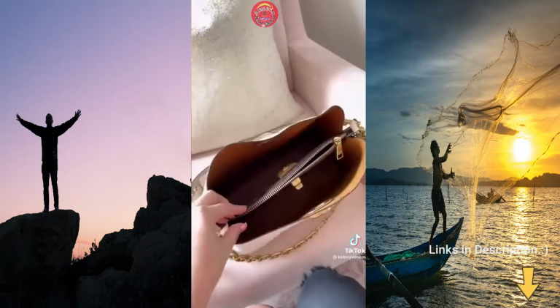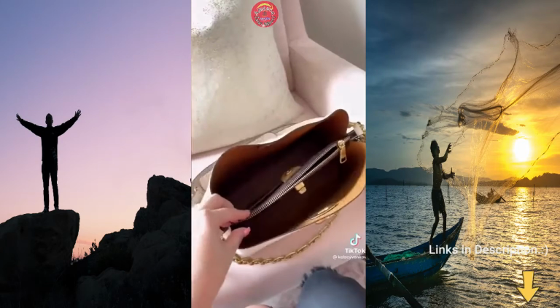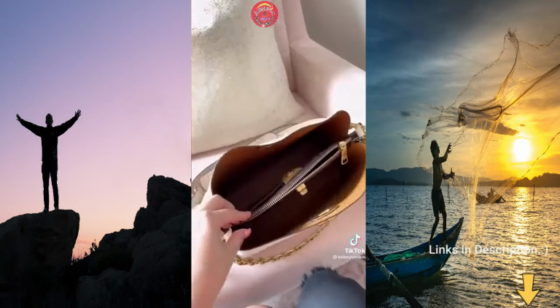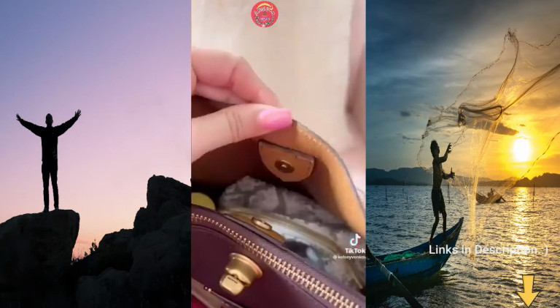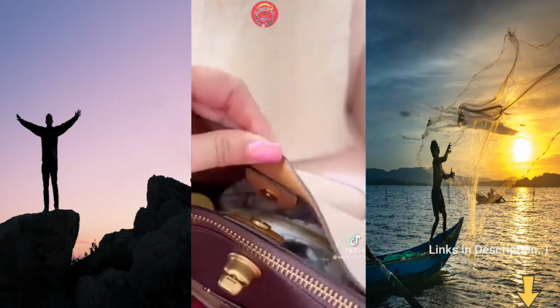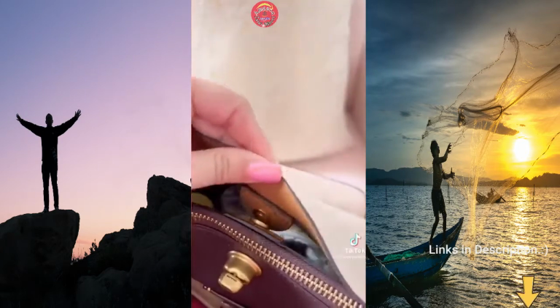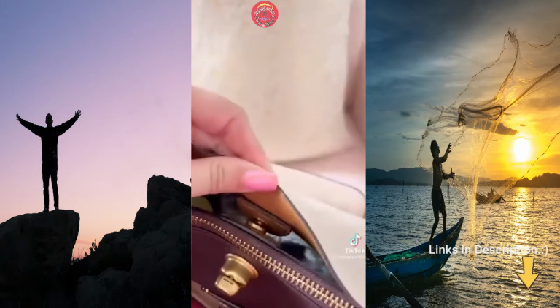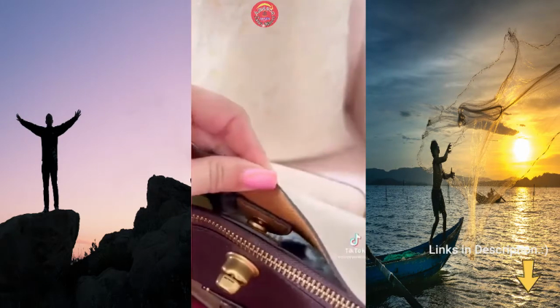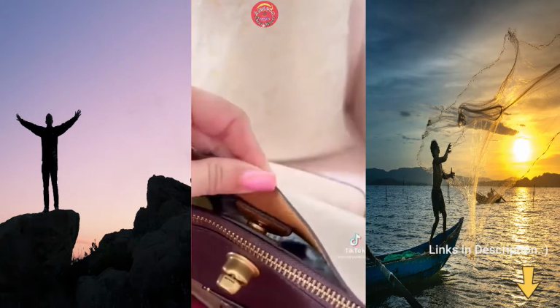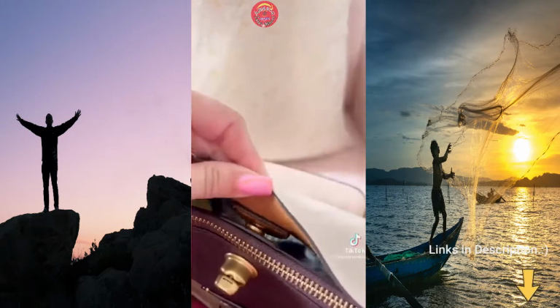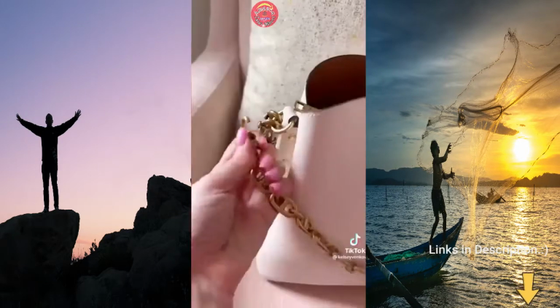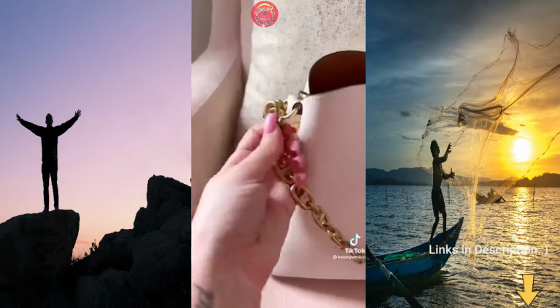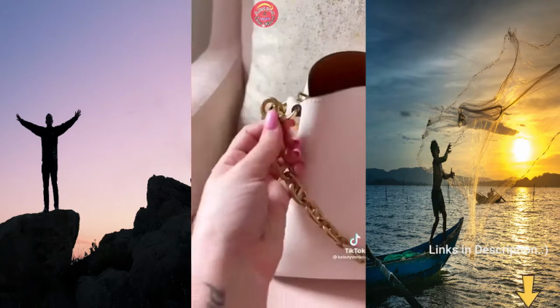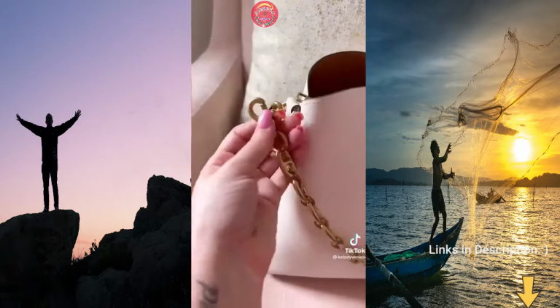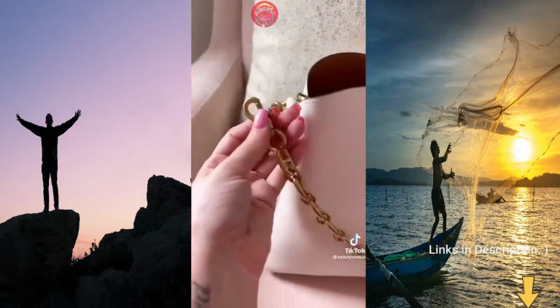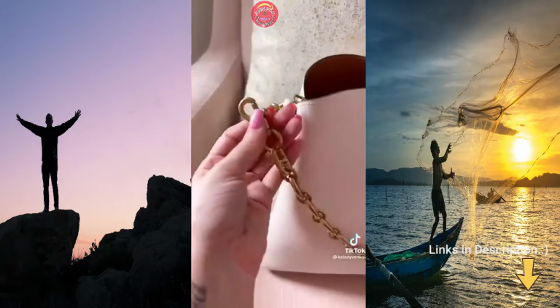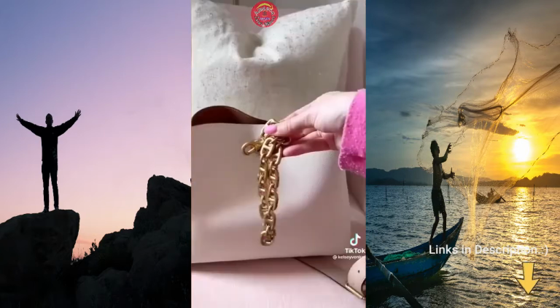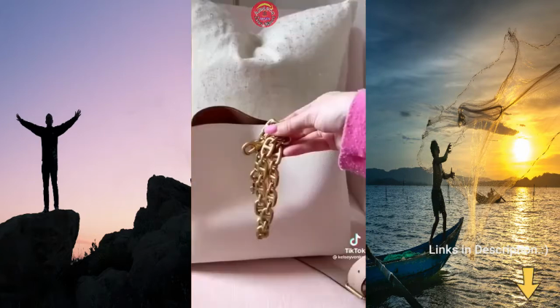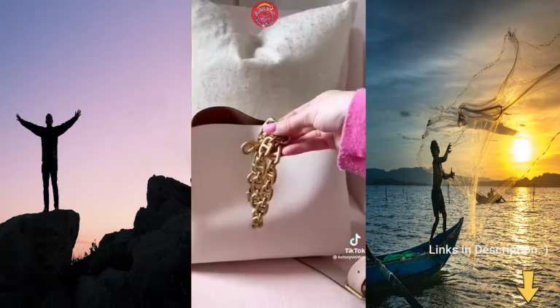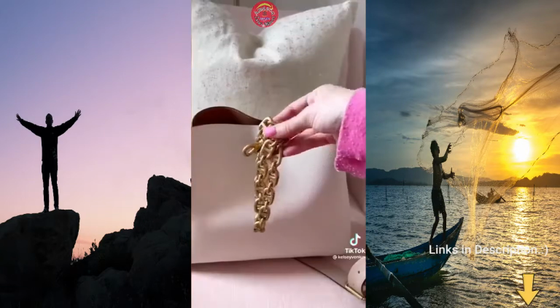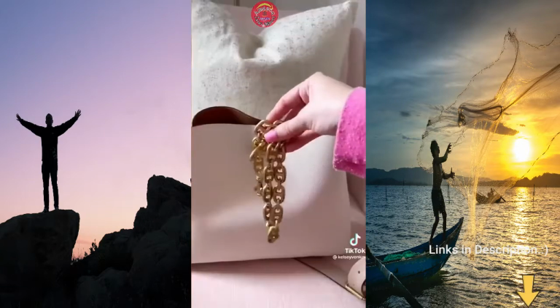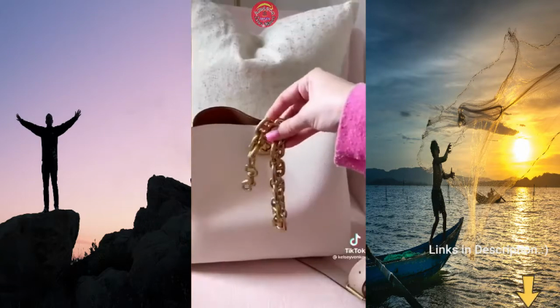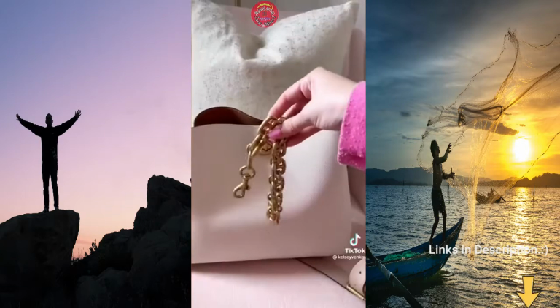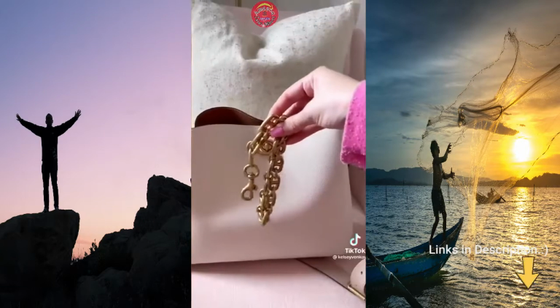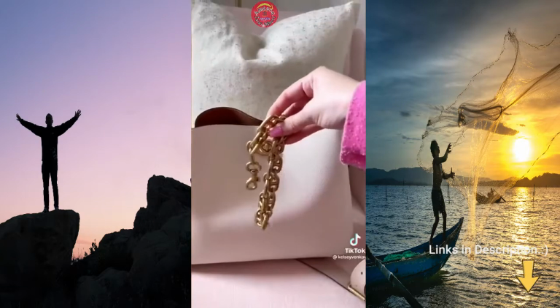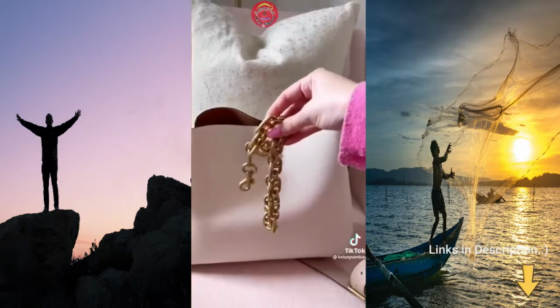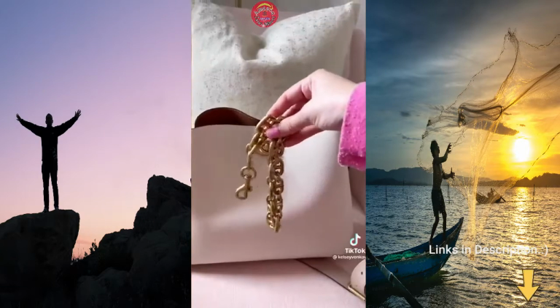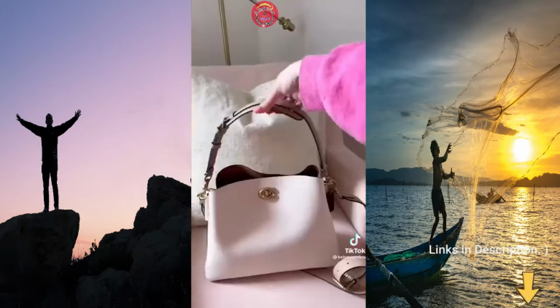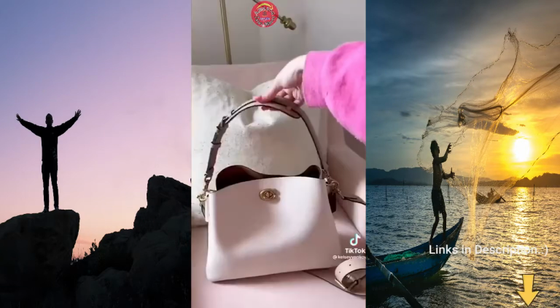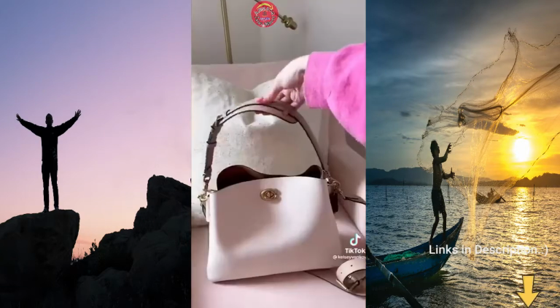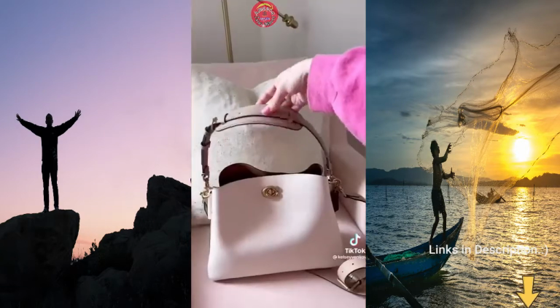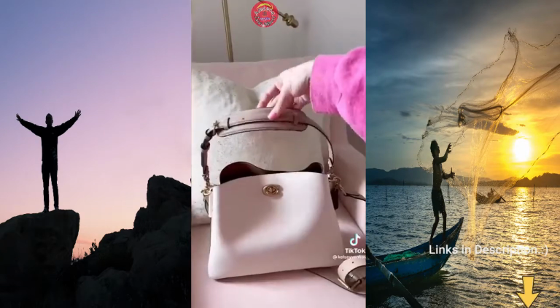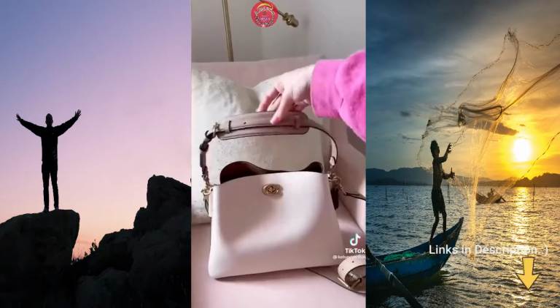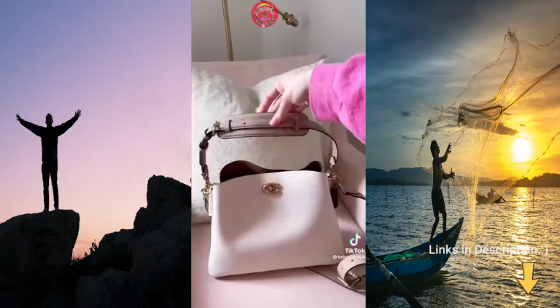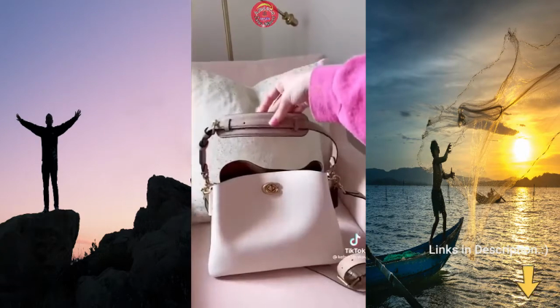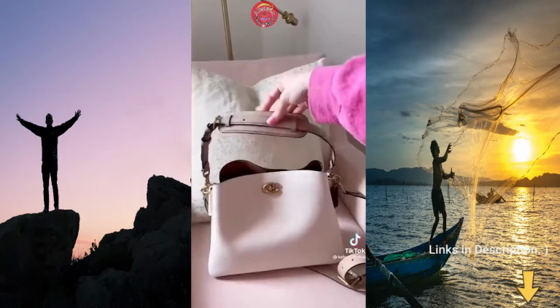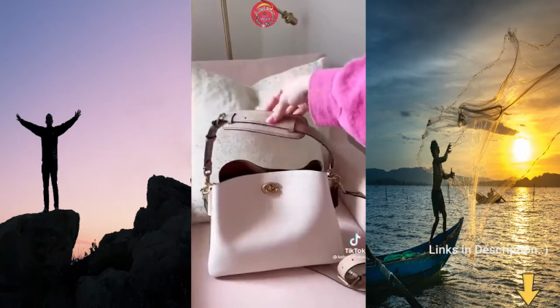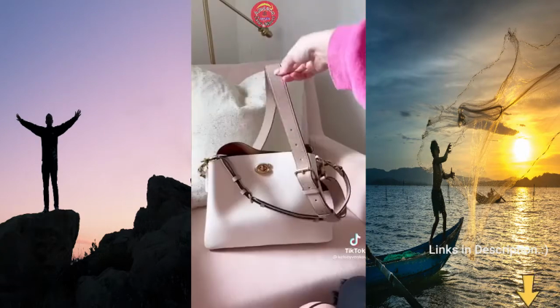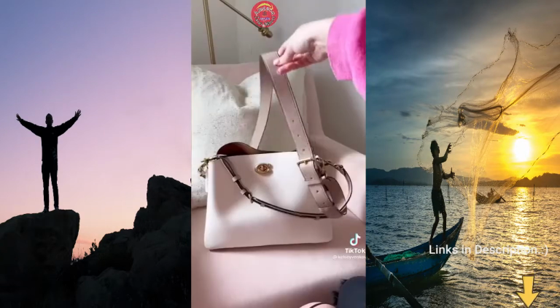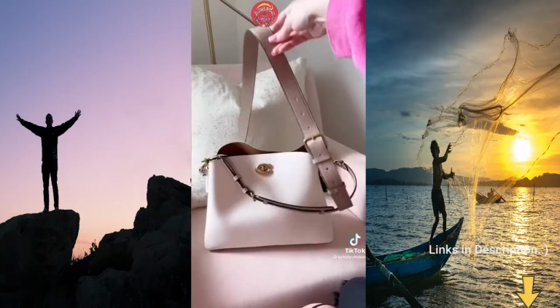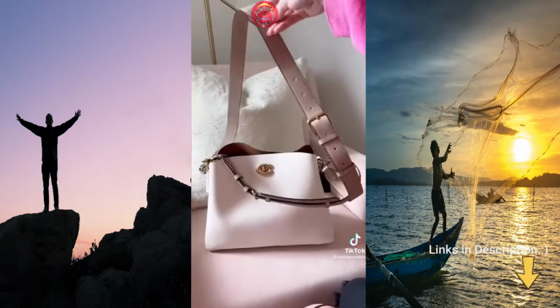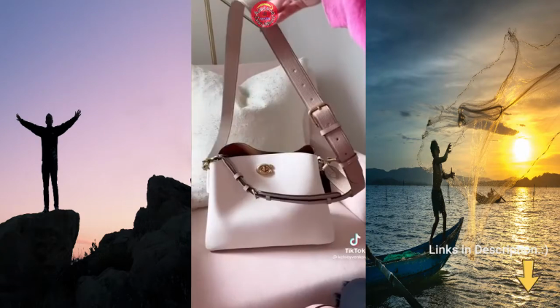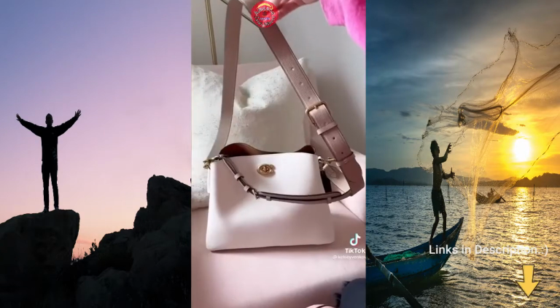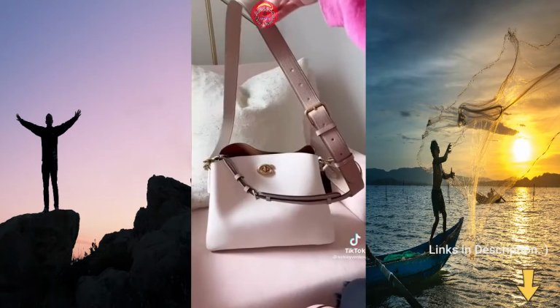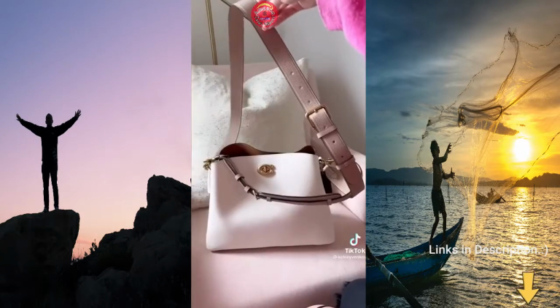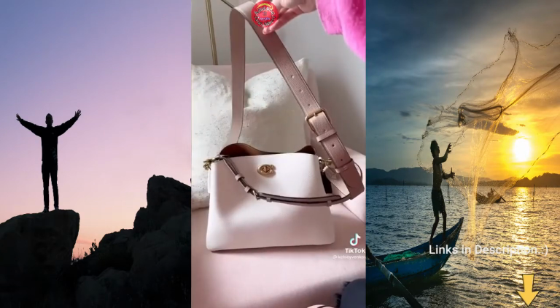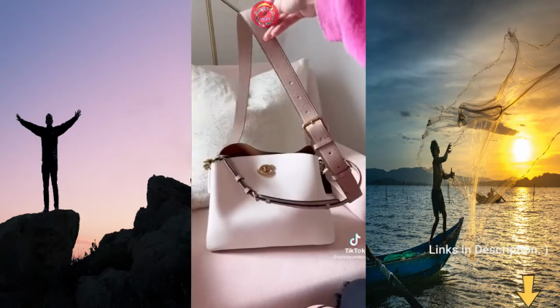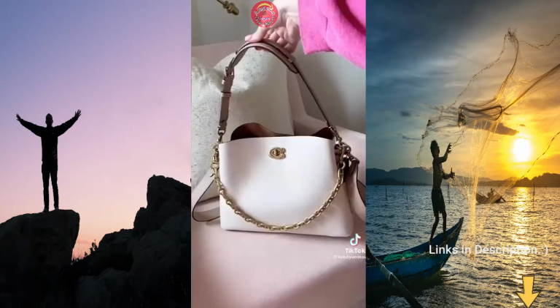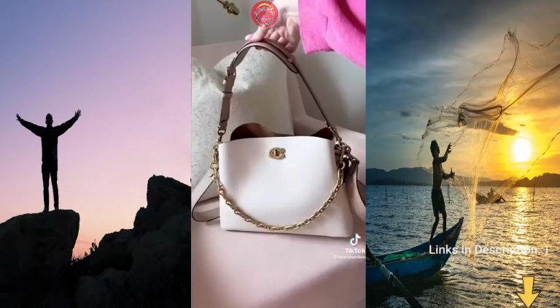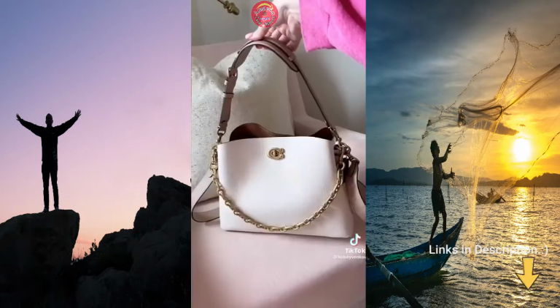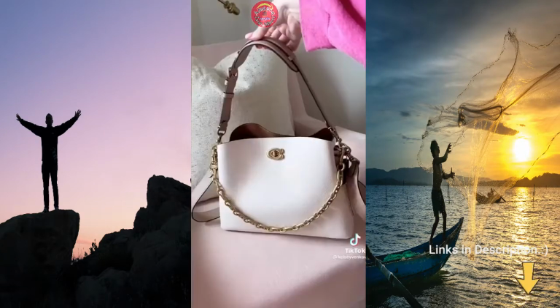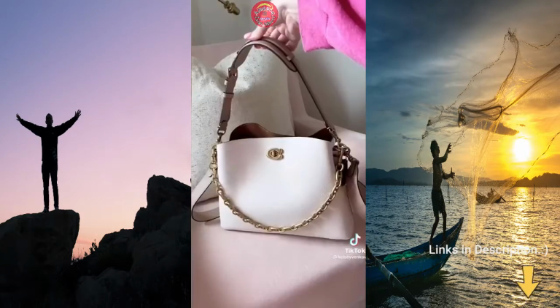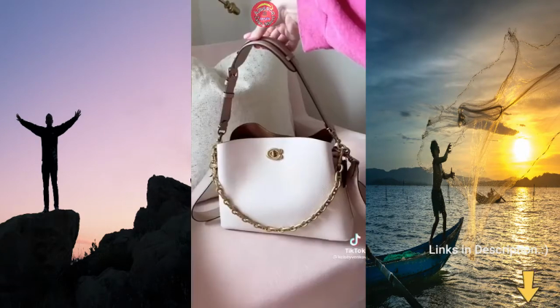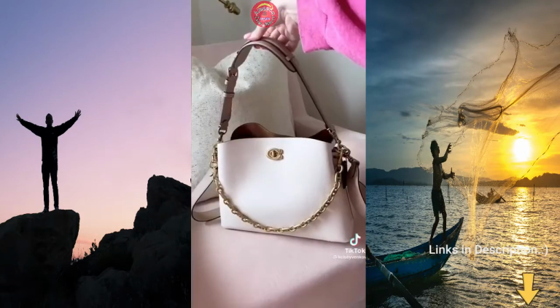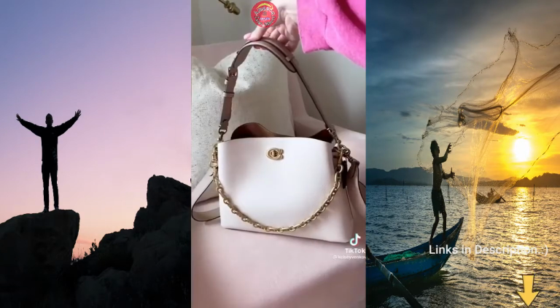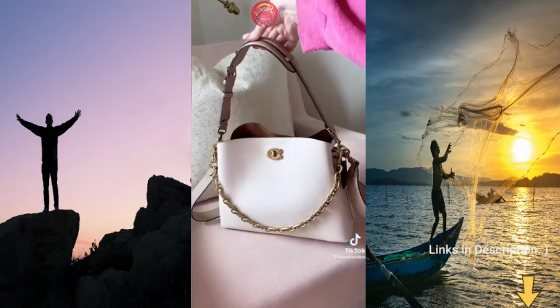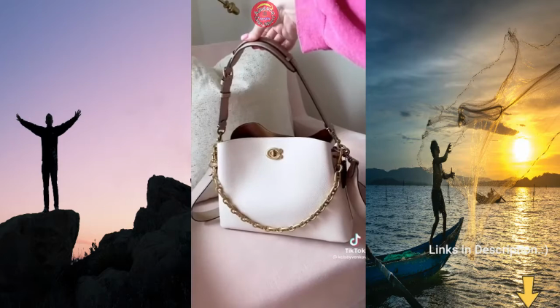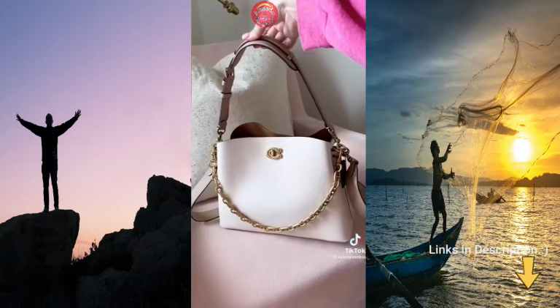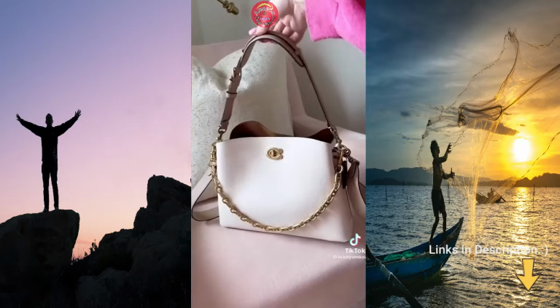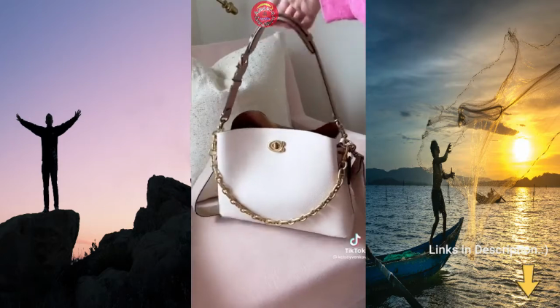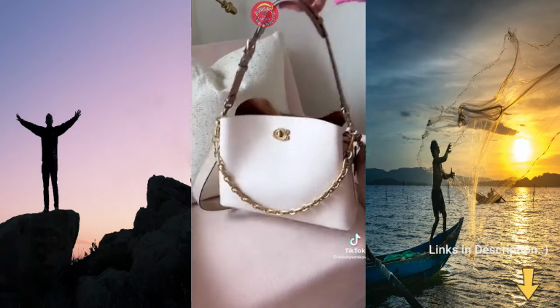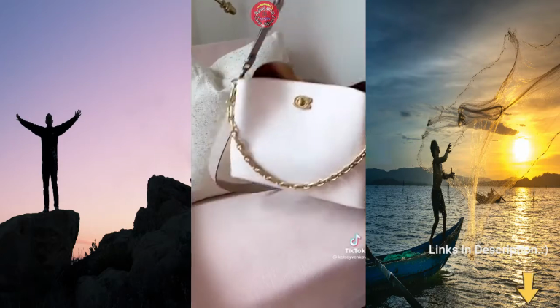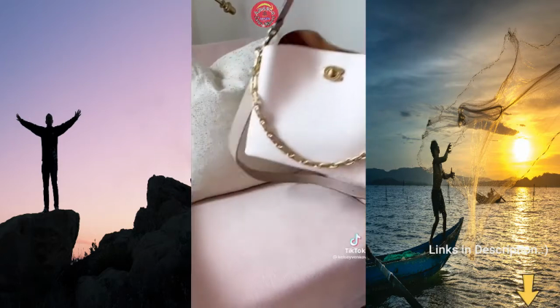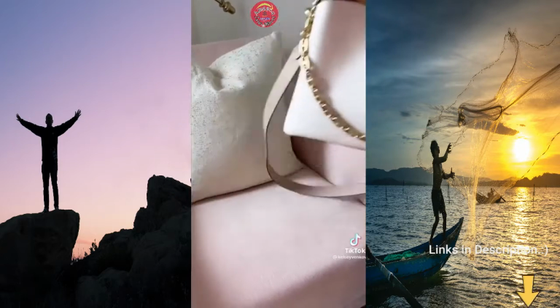For my bag details, this is the Willow bucket bag from Coach. It has removable and adjustable straps, can be worn cross-body, and it's in the color chalk.